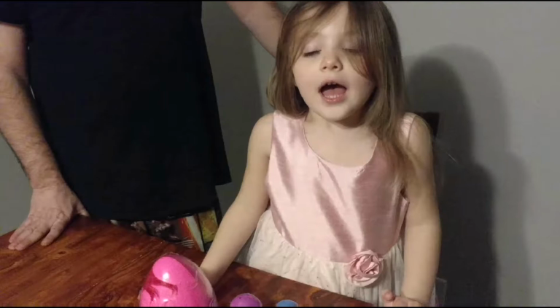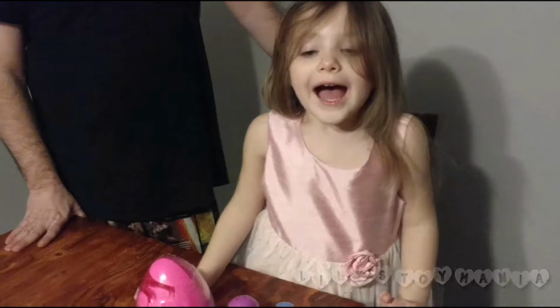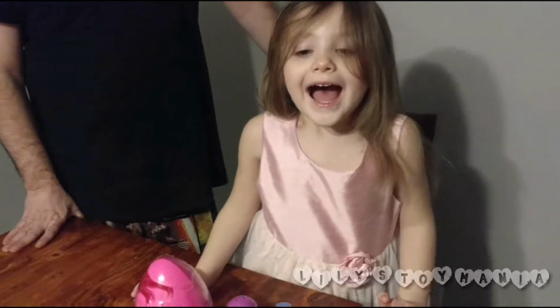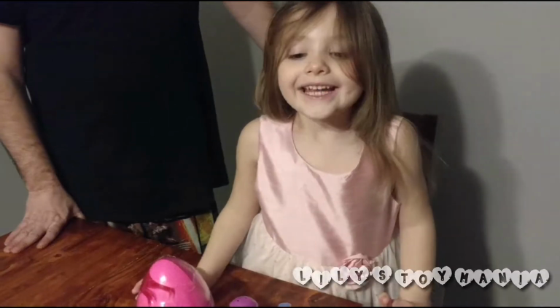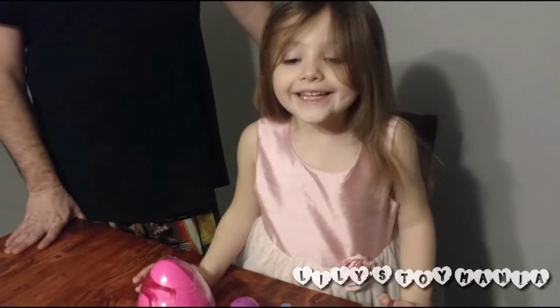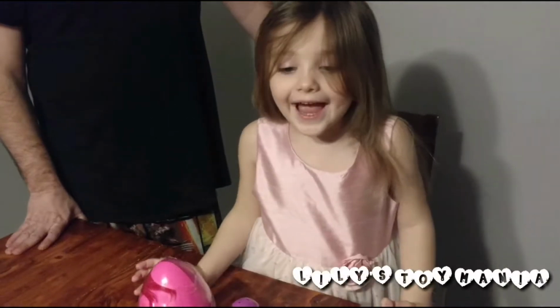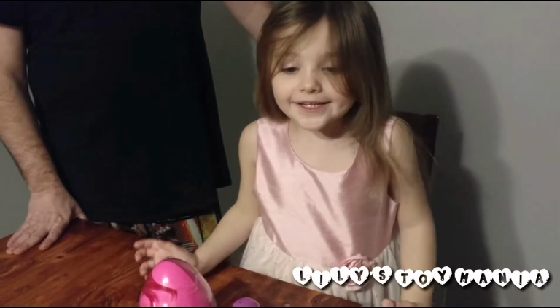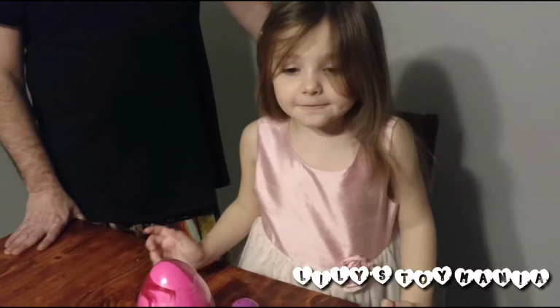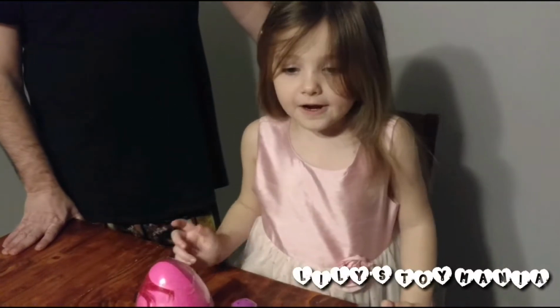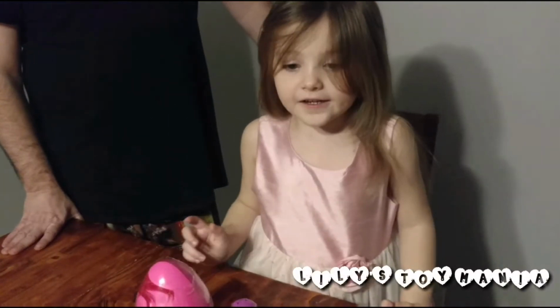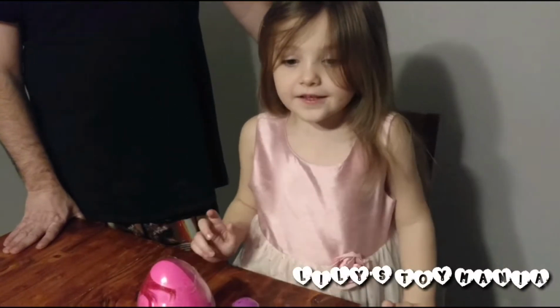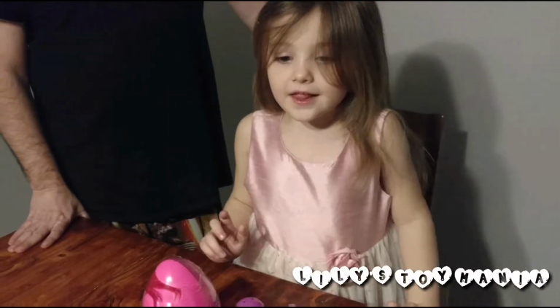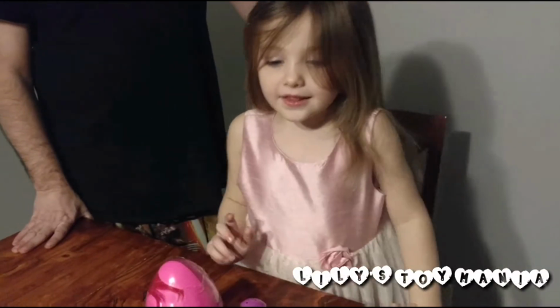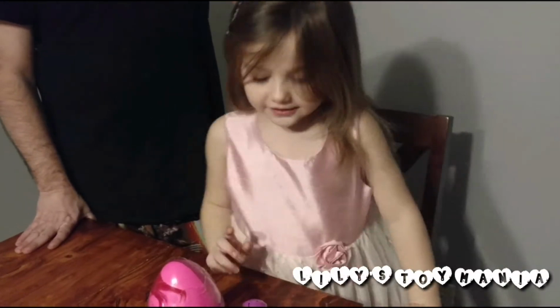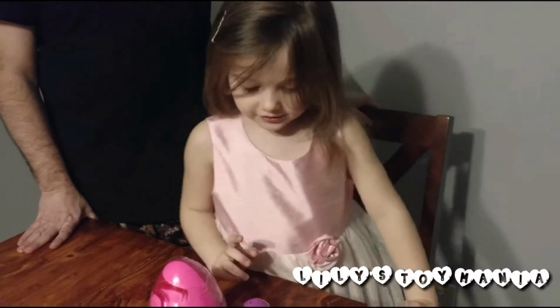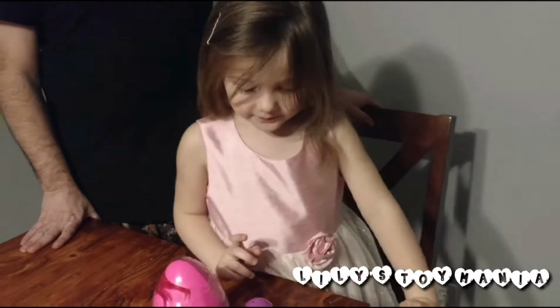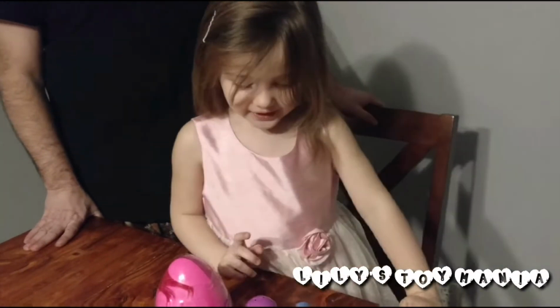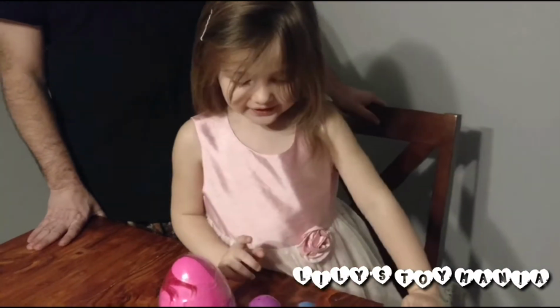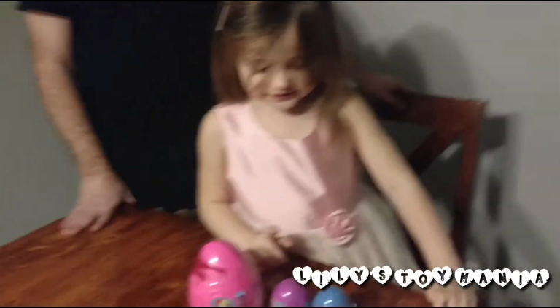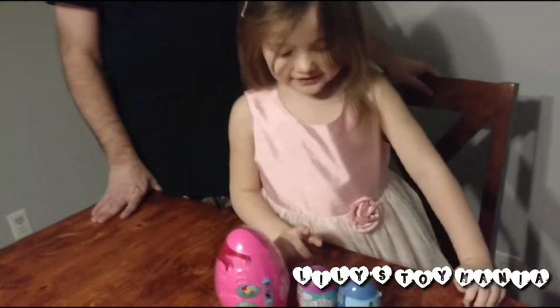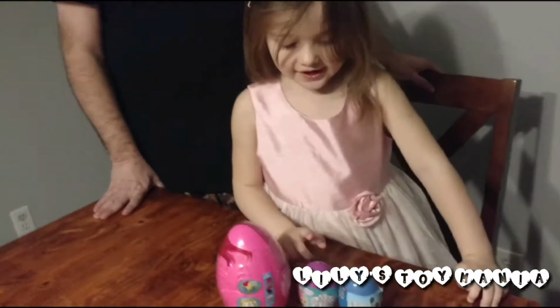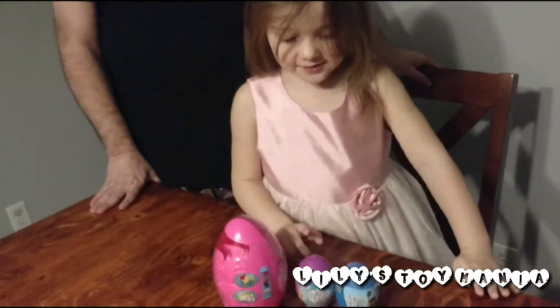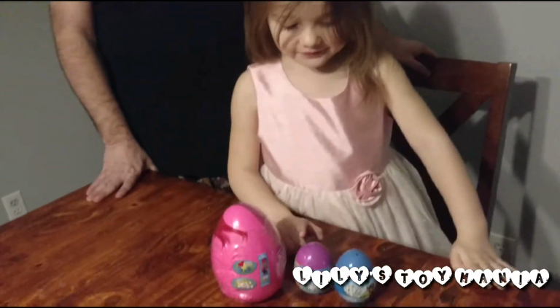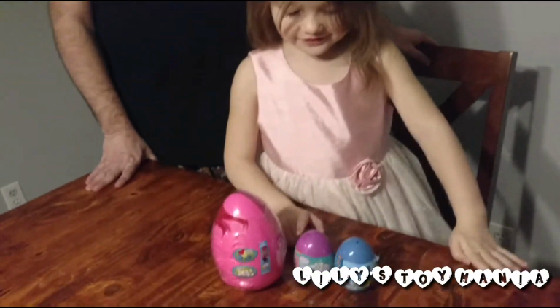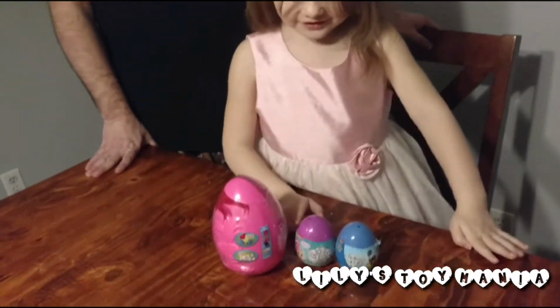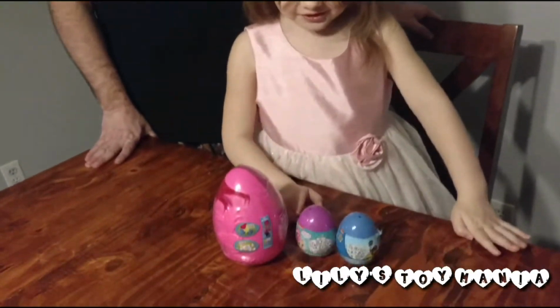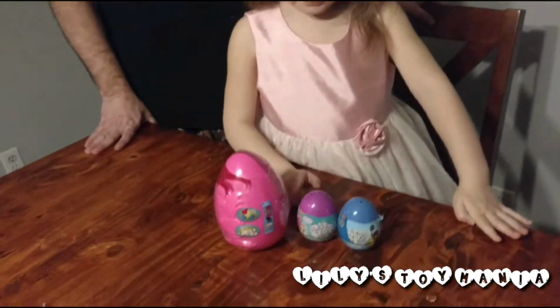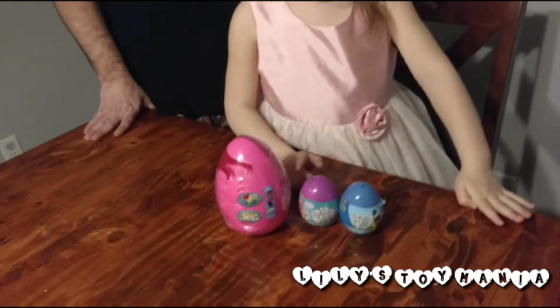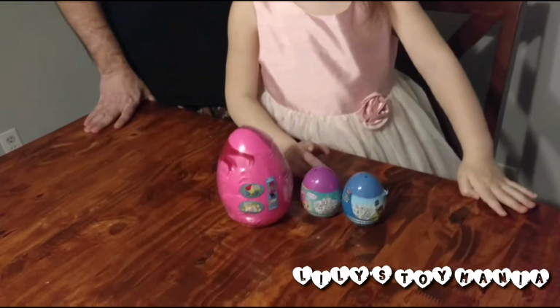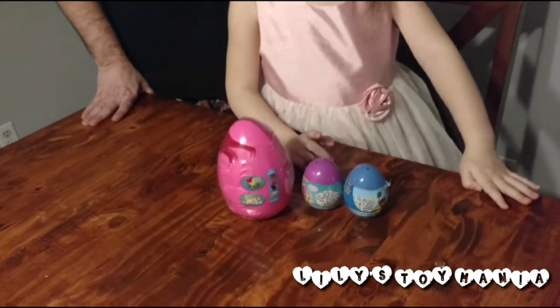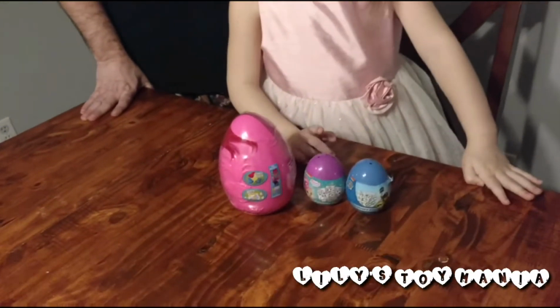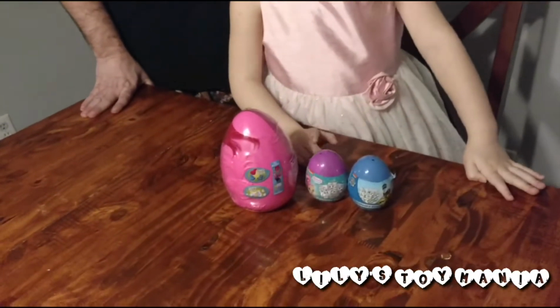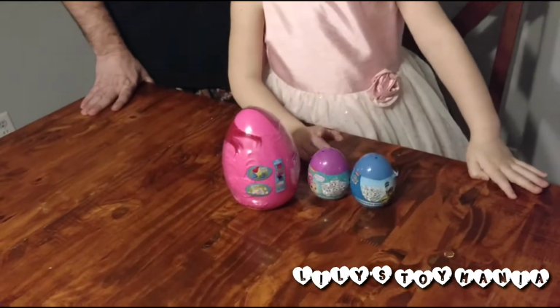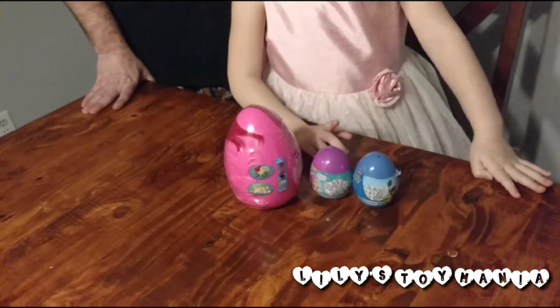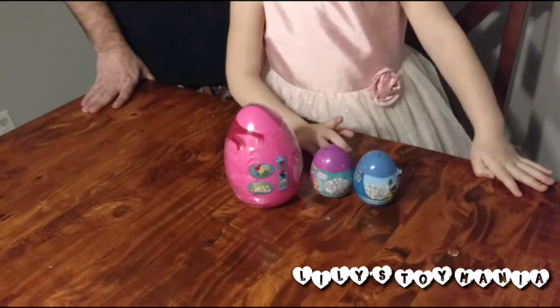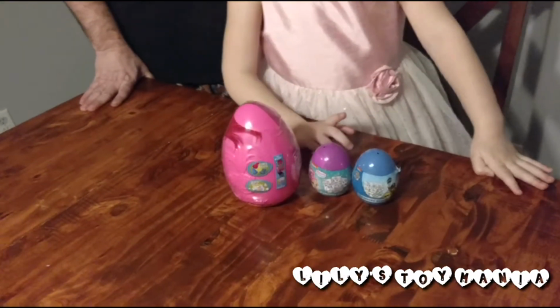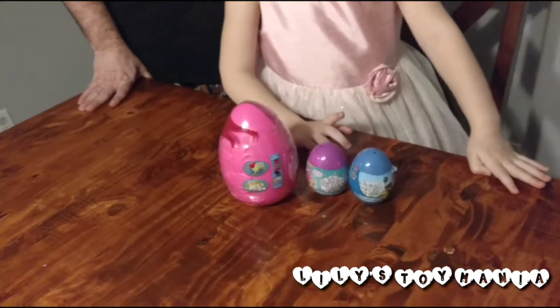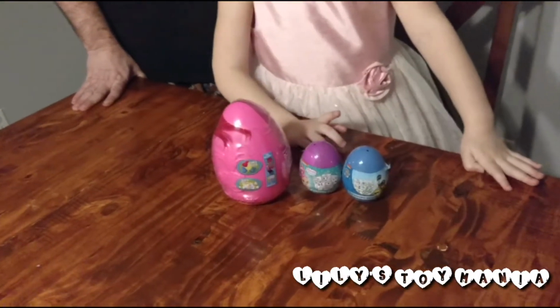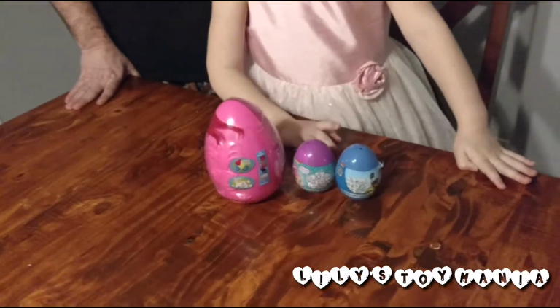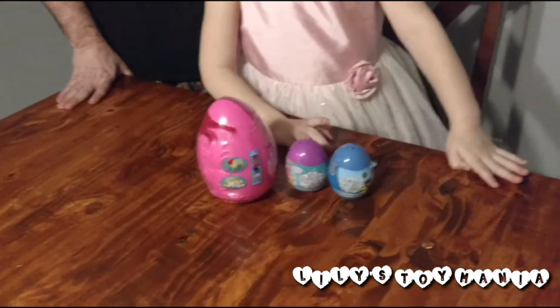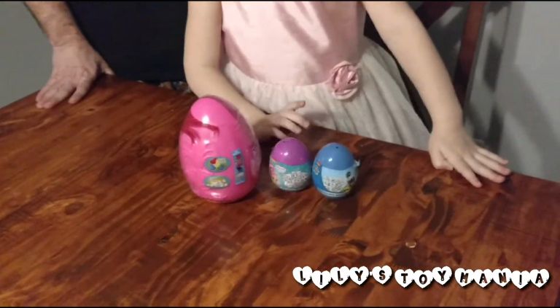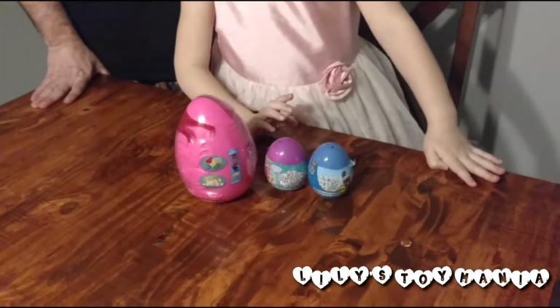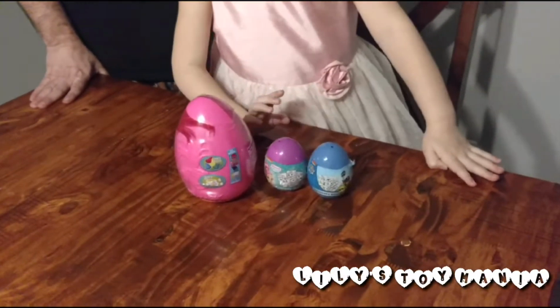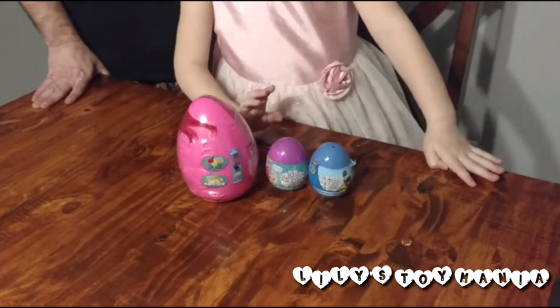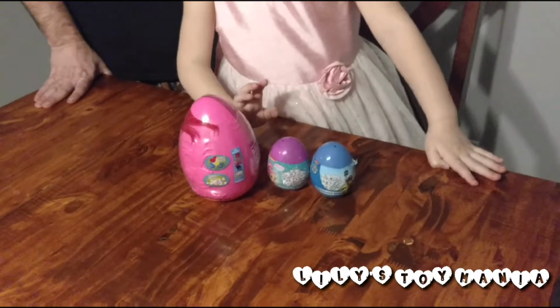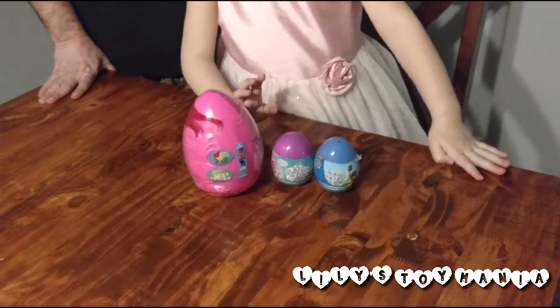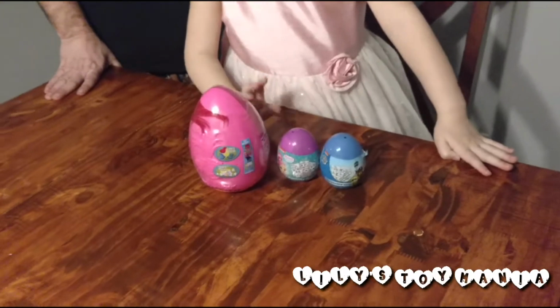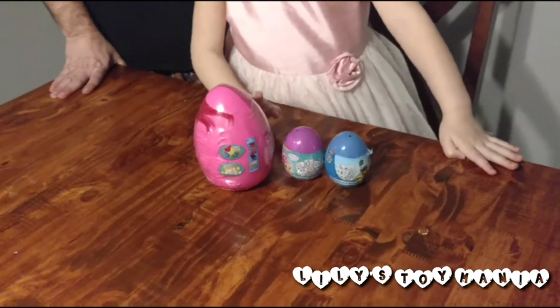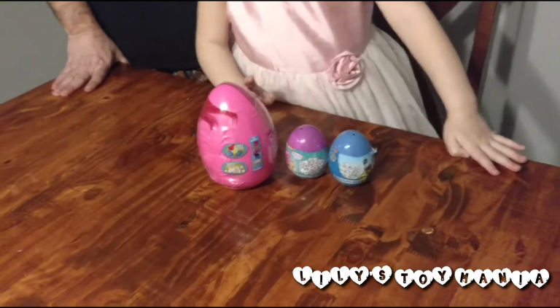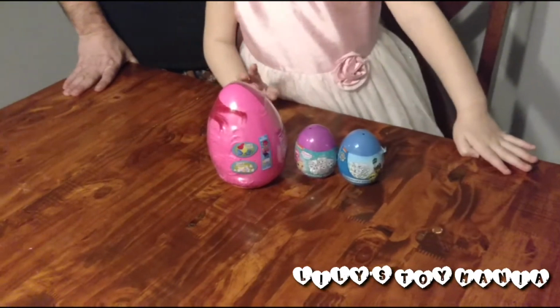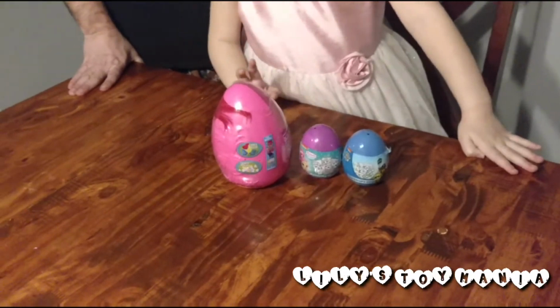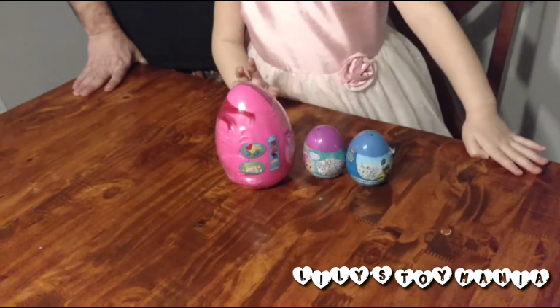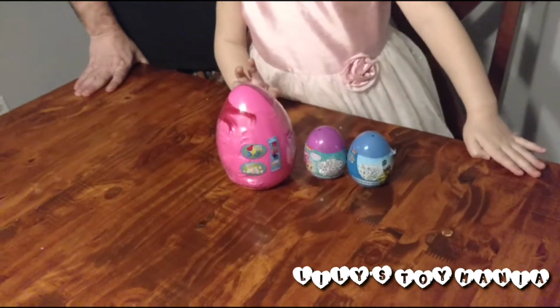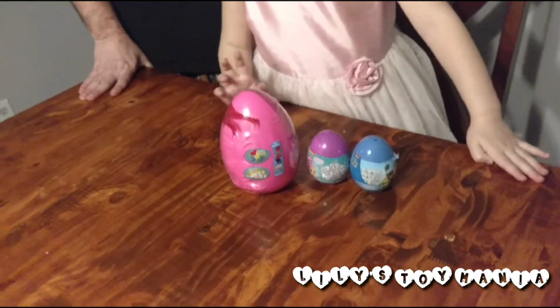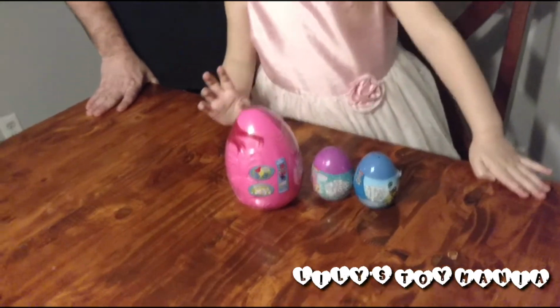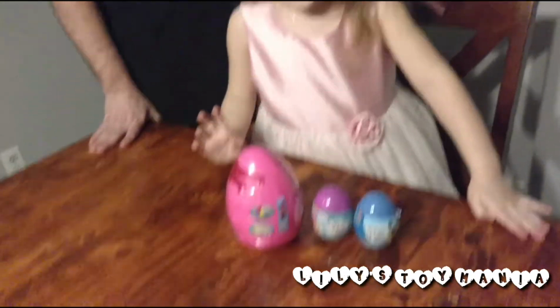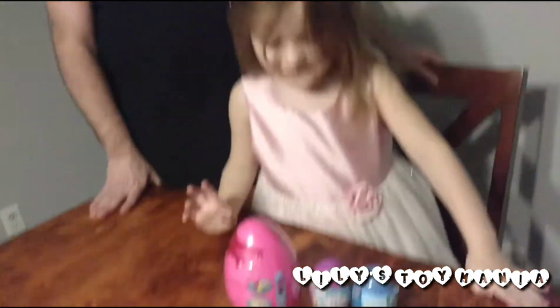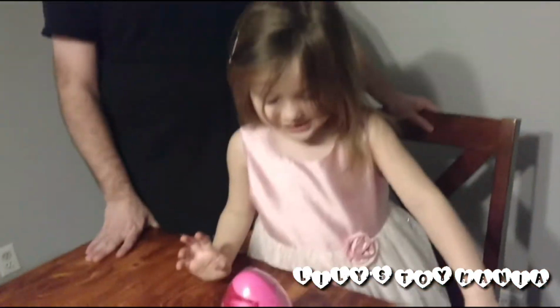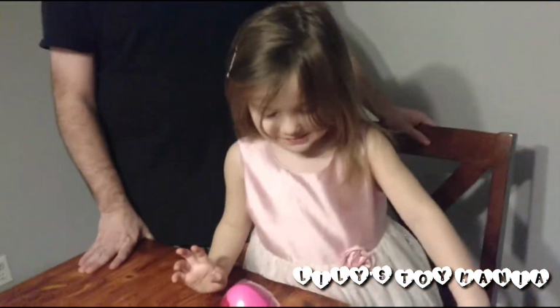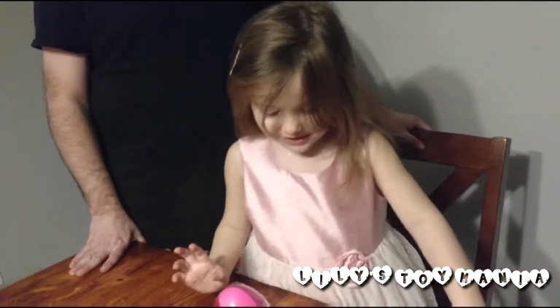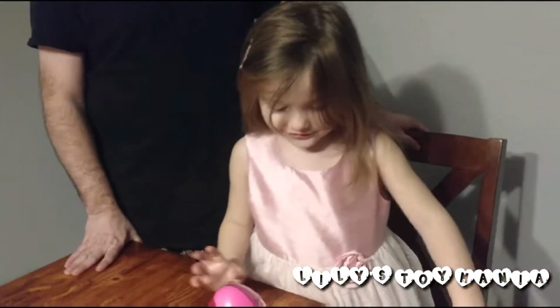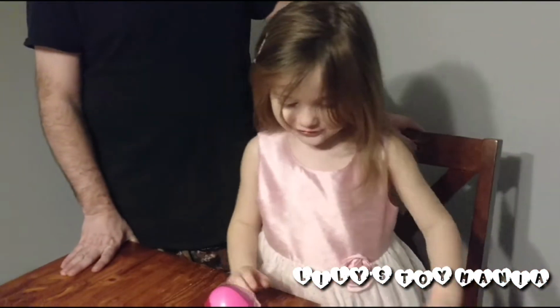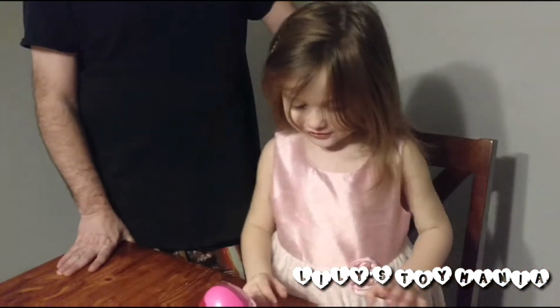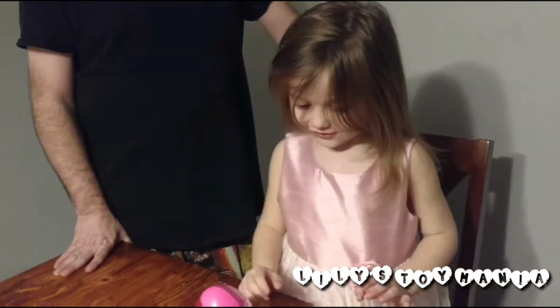Hi guys, welcome to Lily Swimmer and today we're going to open Shimmer and Shine Pop Trolls Activity Puzzle.